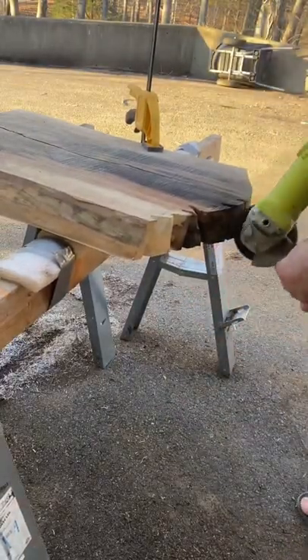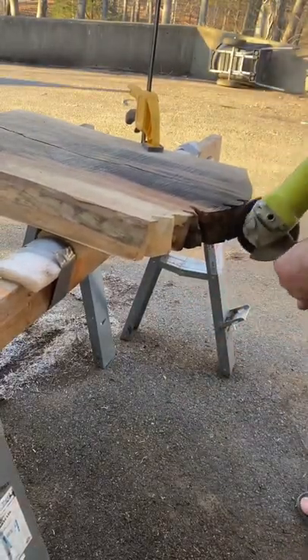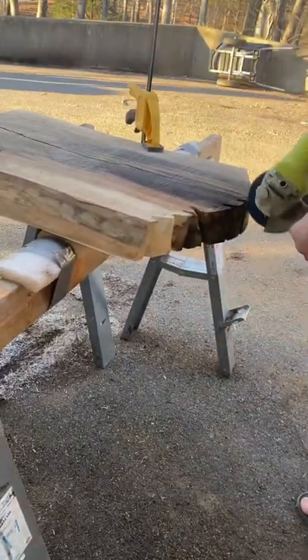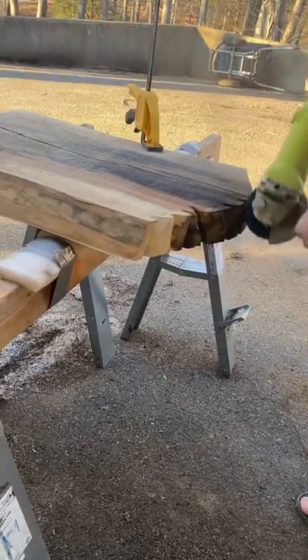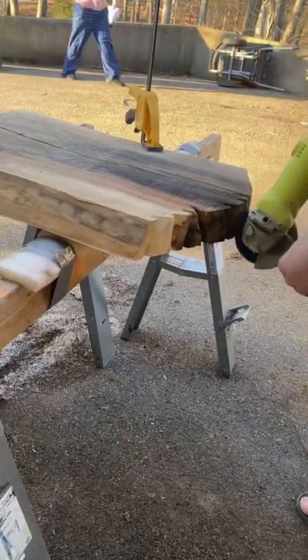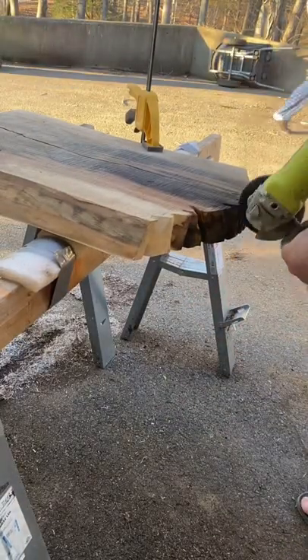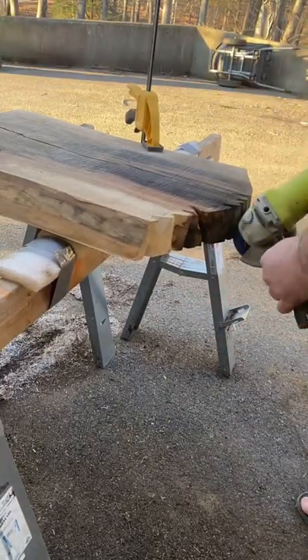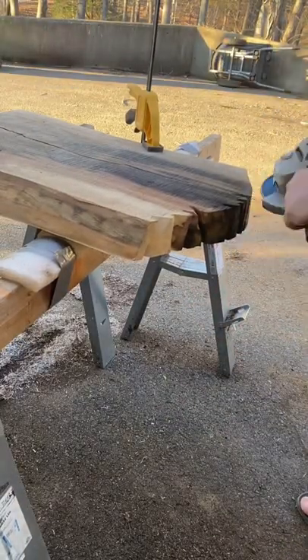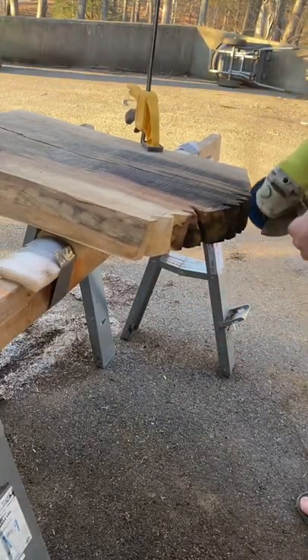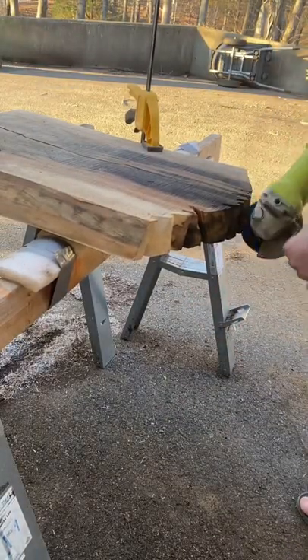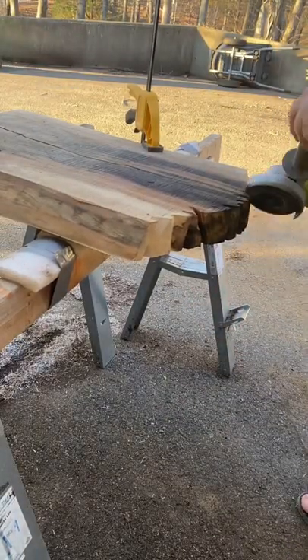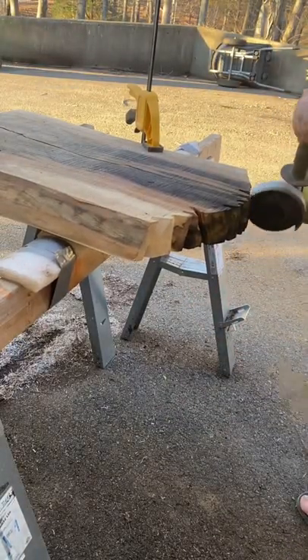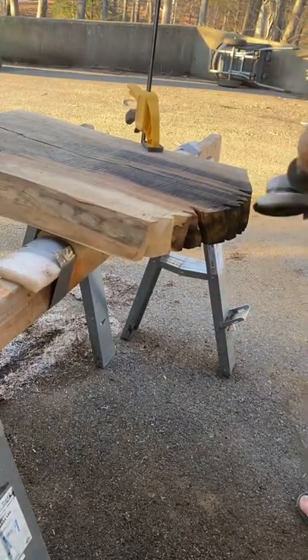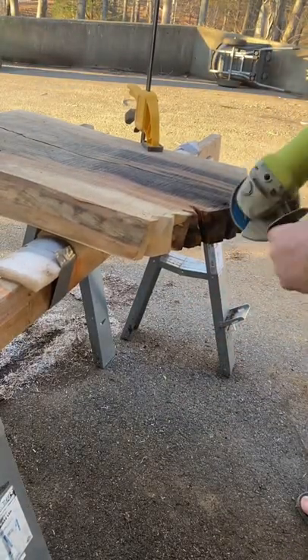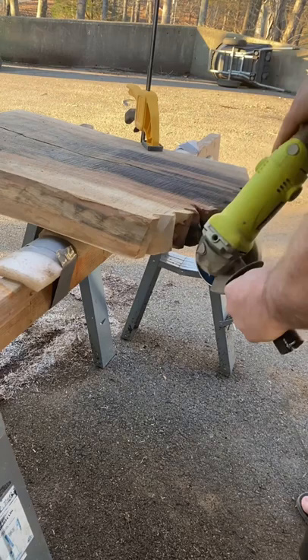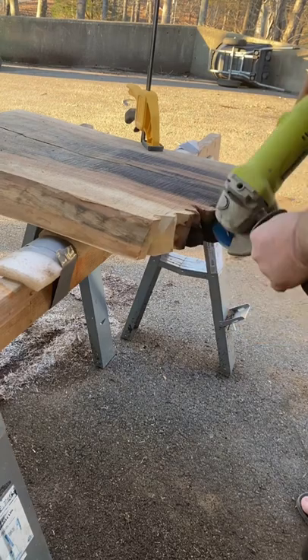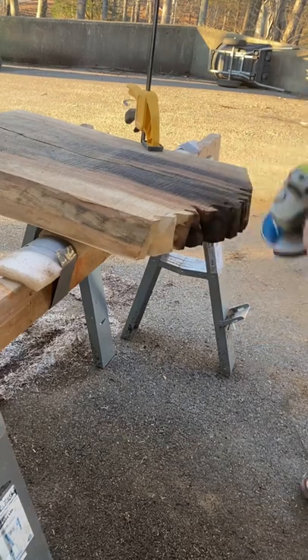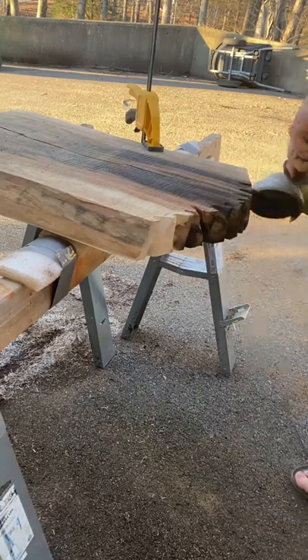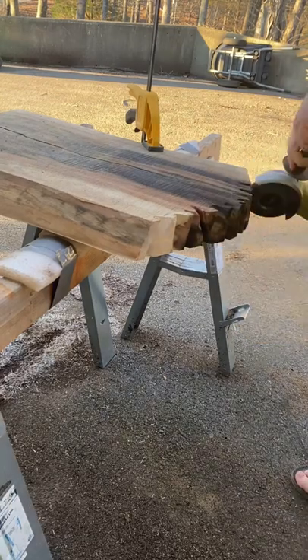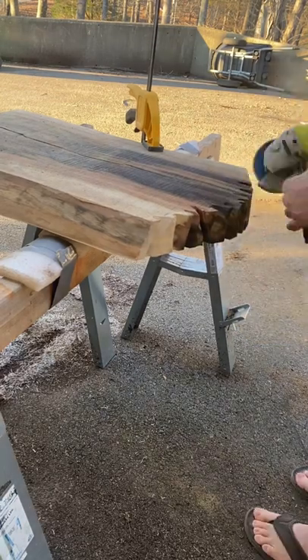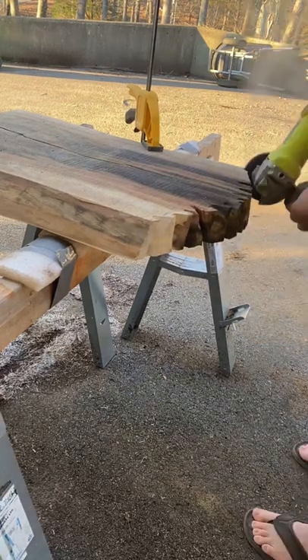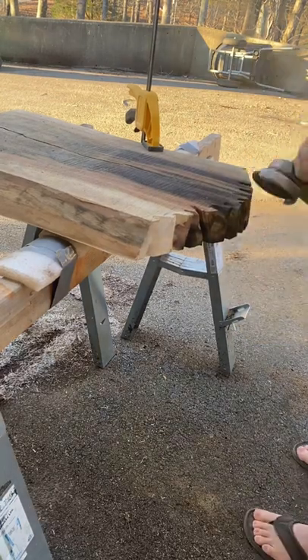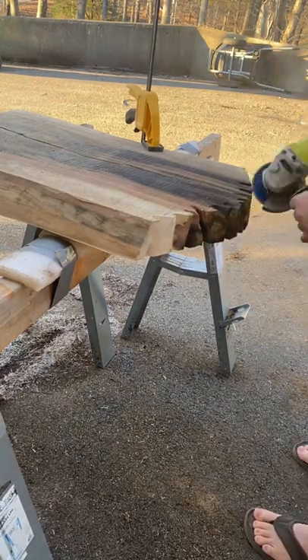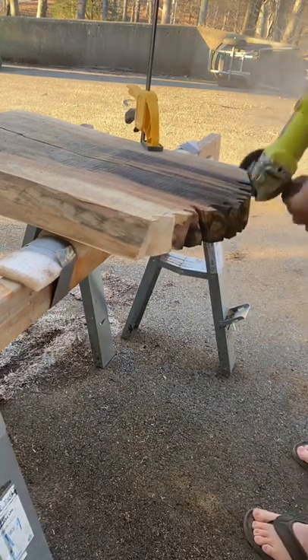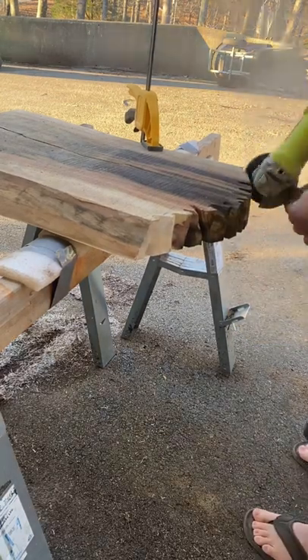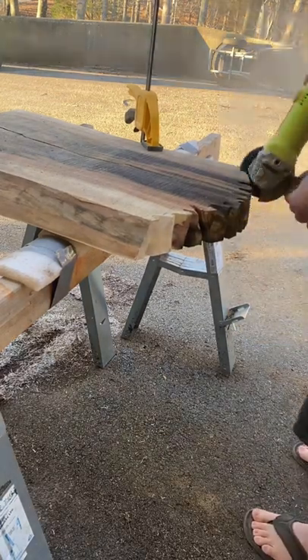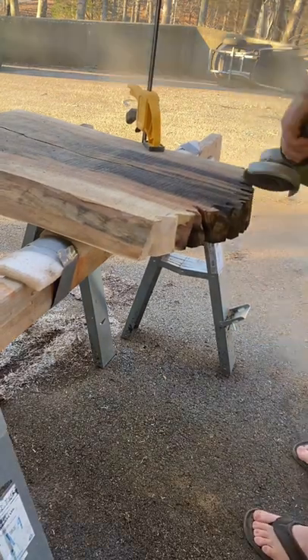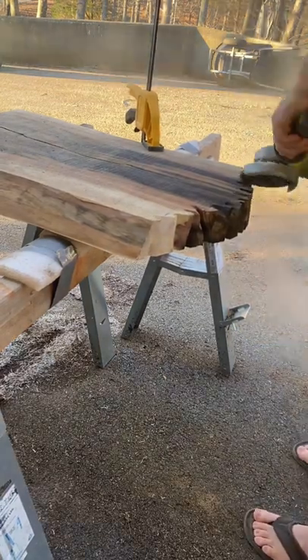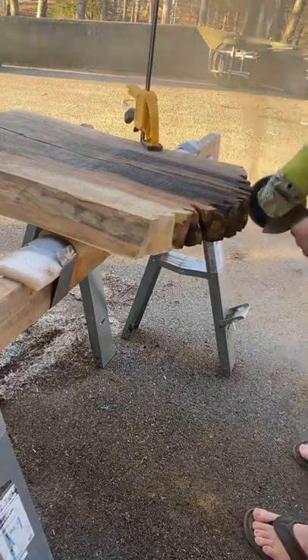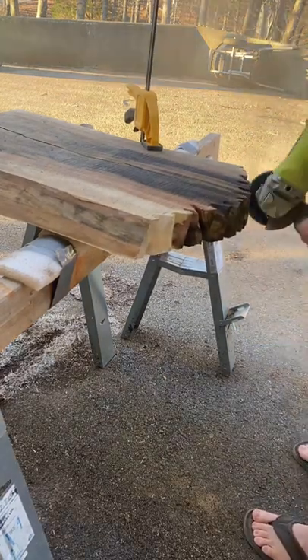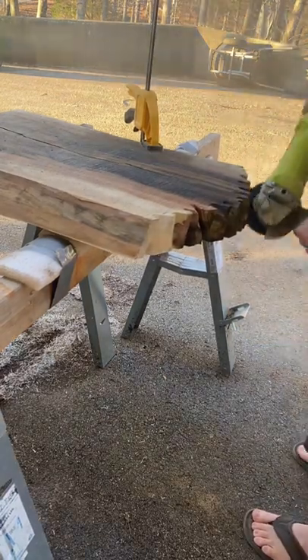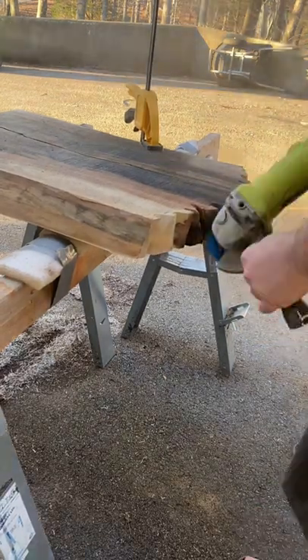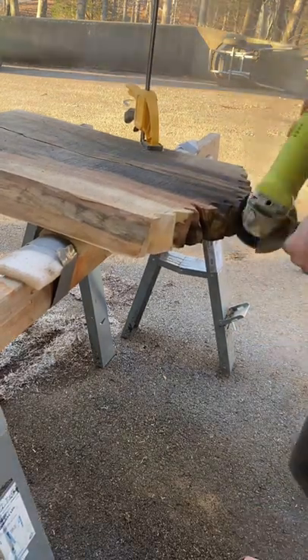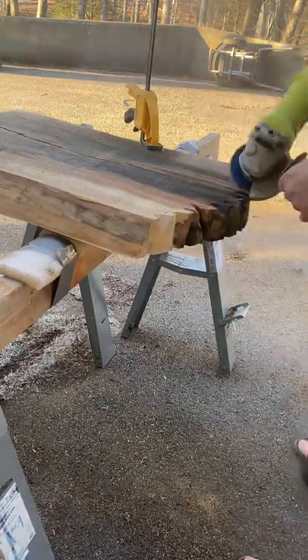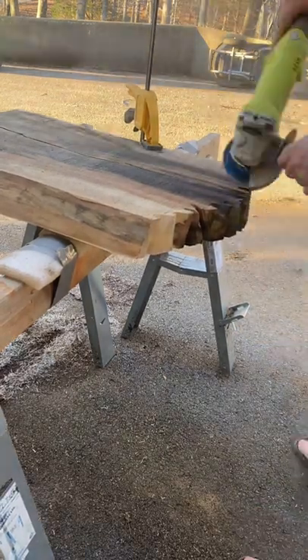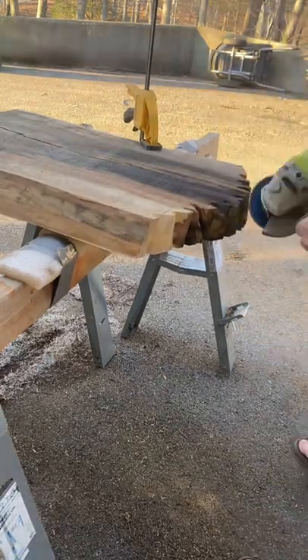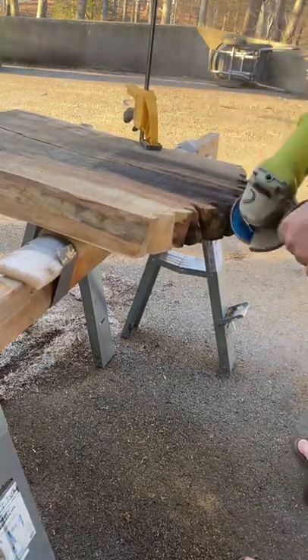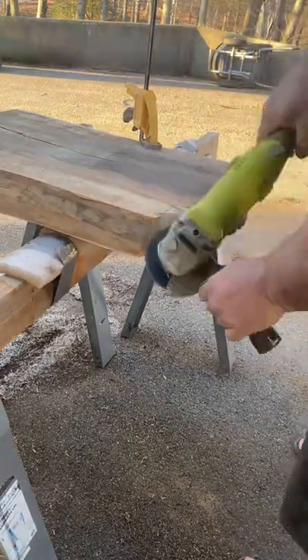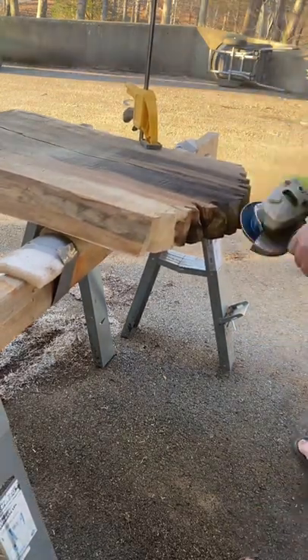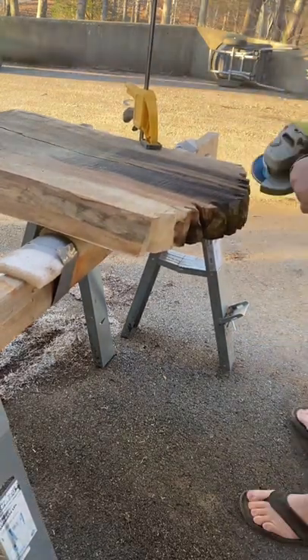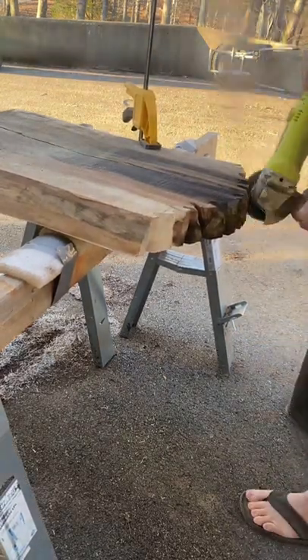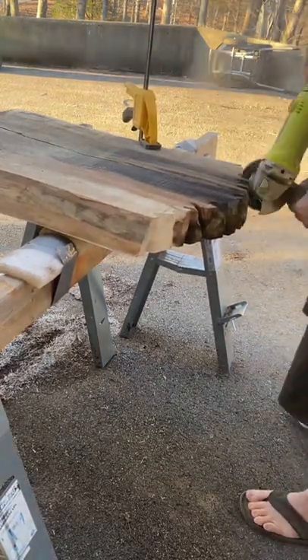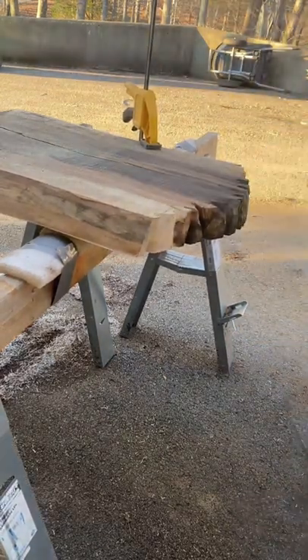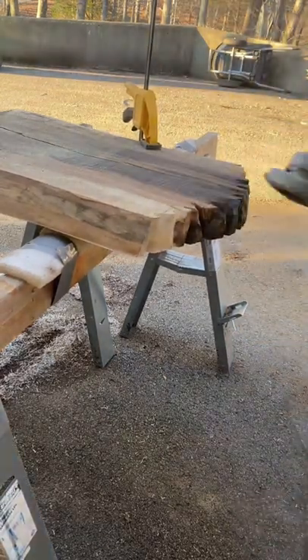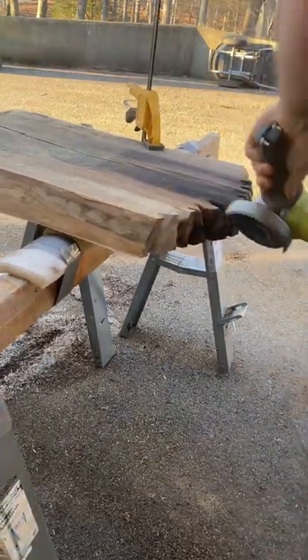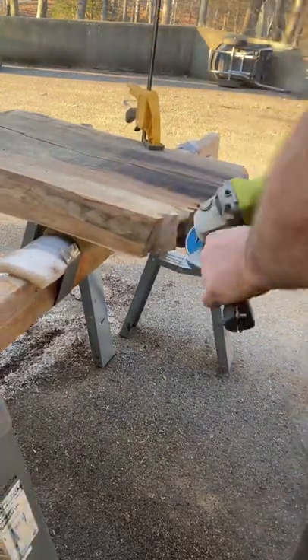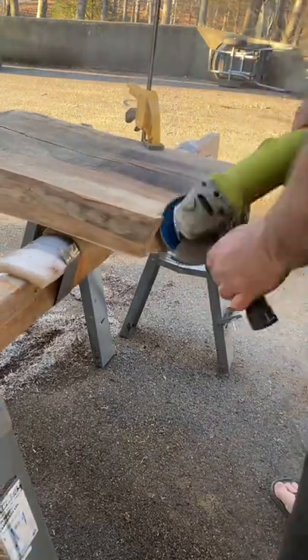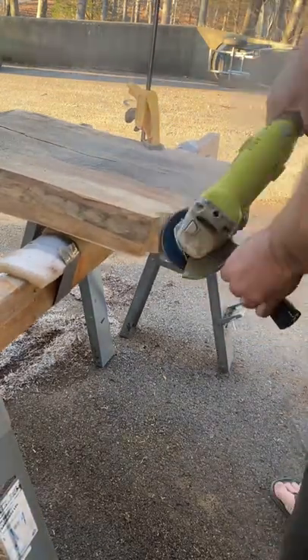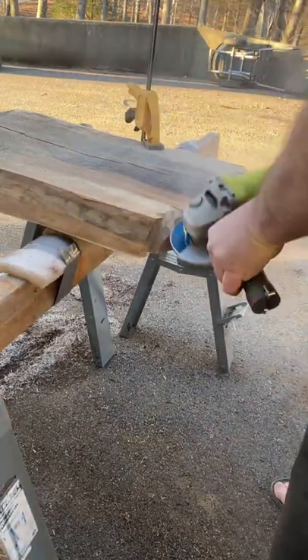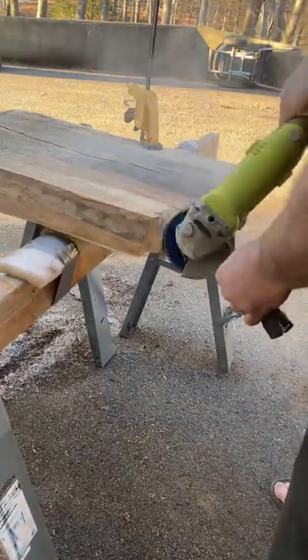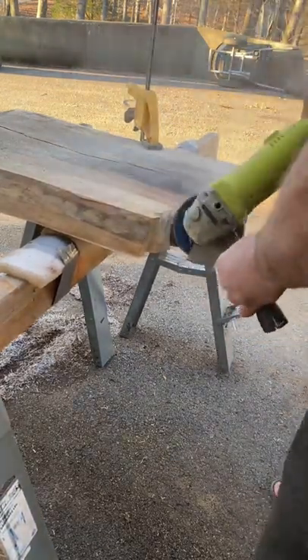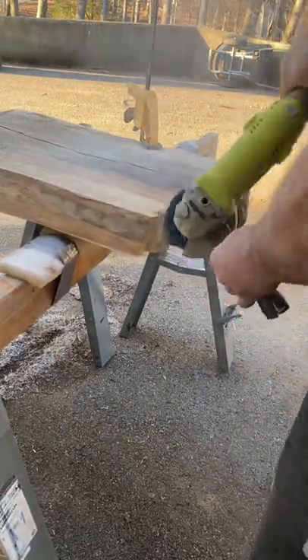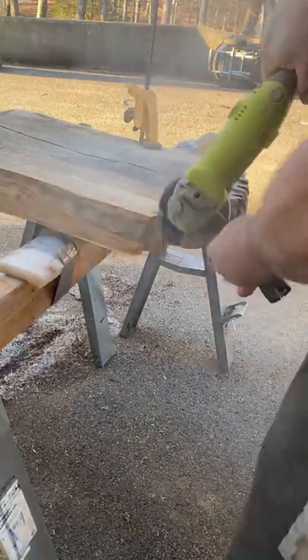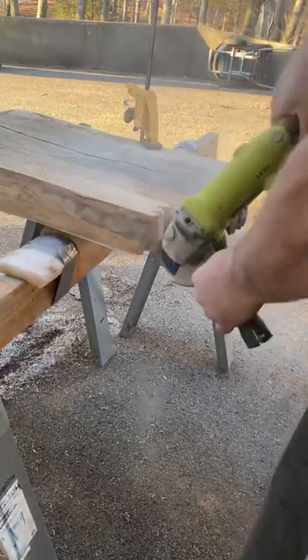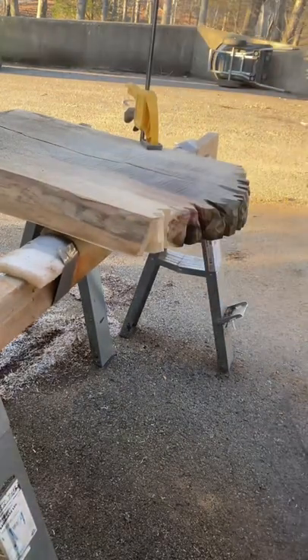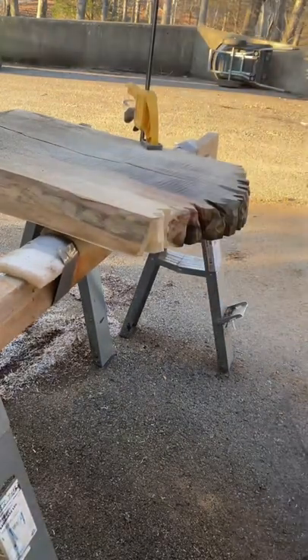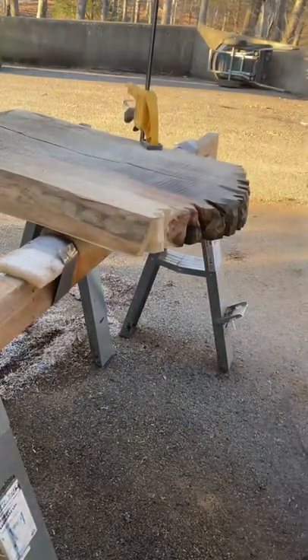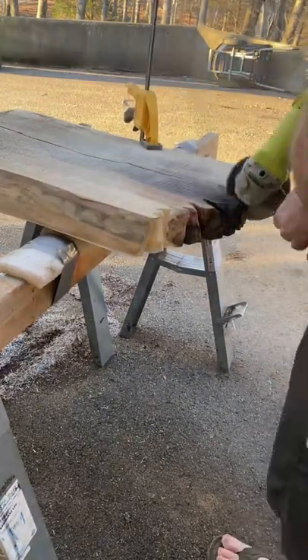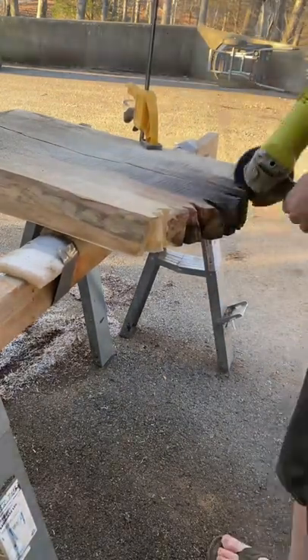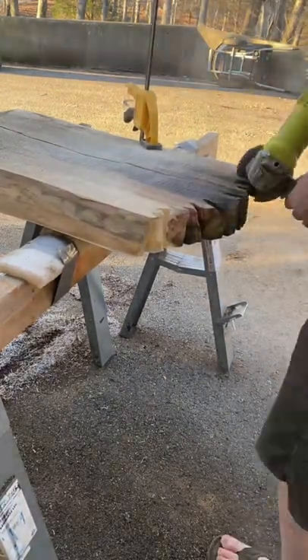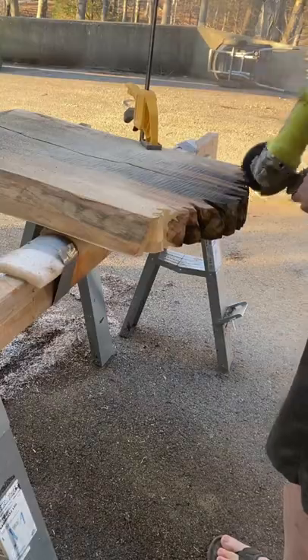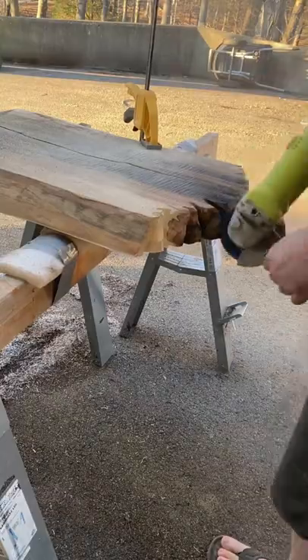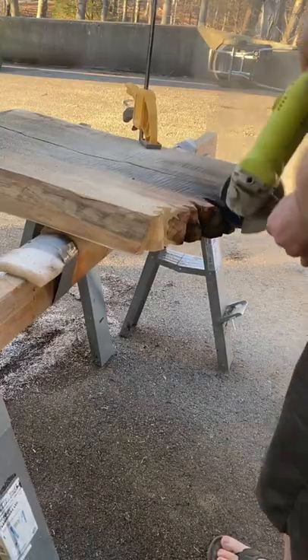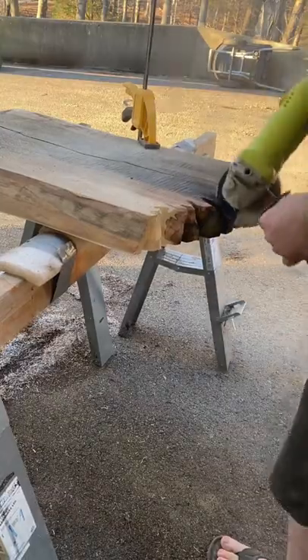Now I'm going to make it even worse. I grabbed my cut saw blade and went to town. My goal here is to make it look a little like rot and a little like carving.